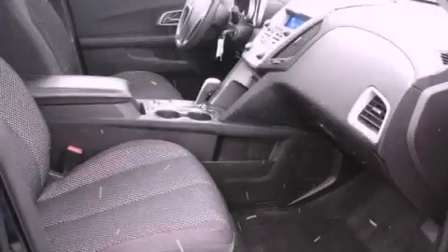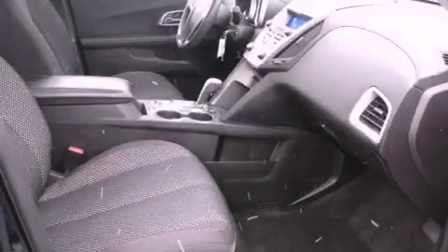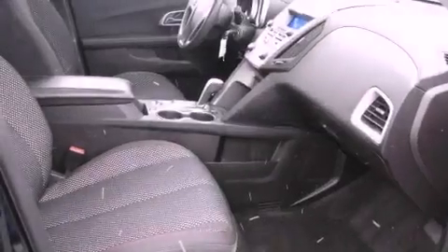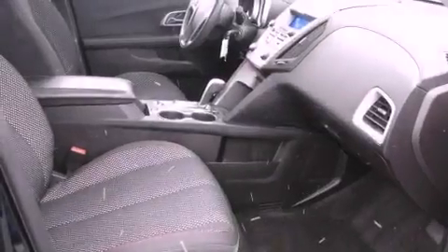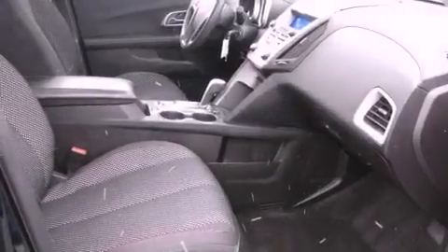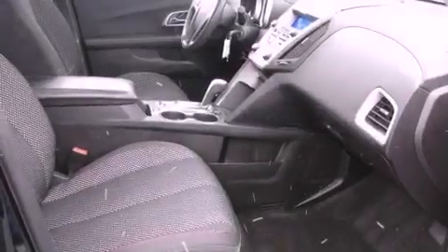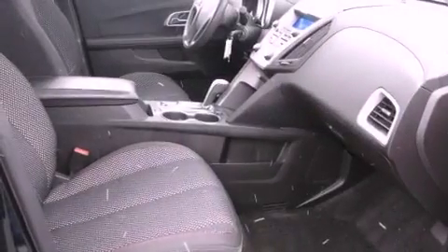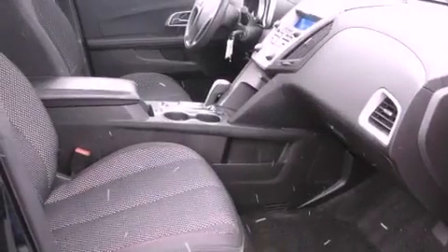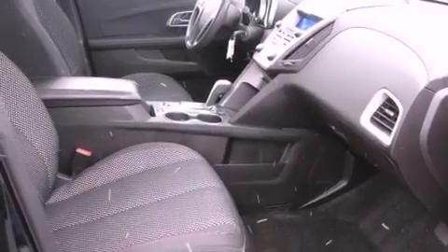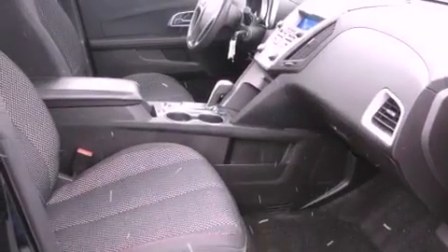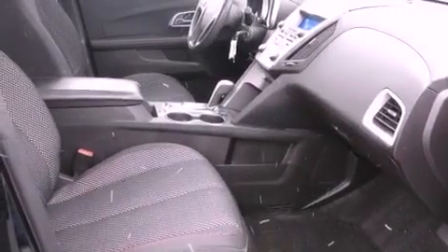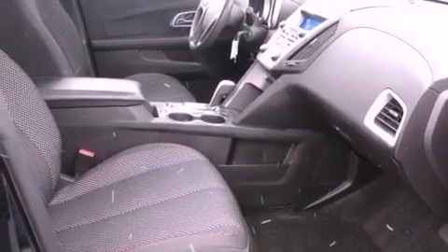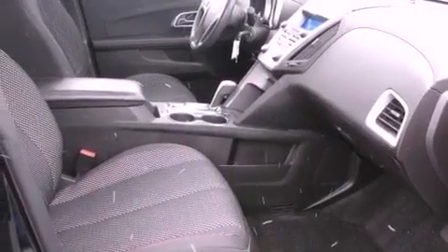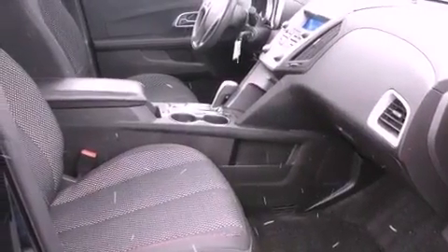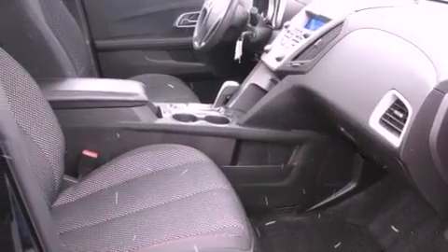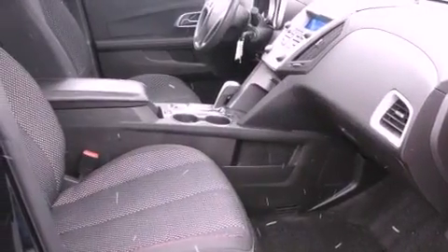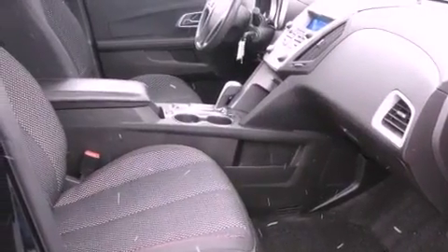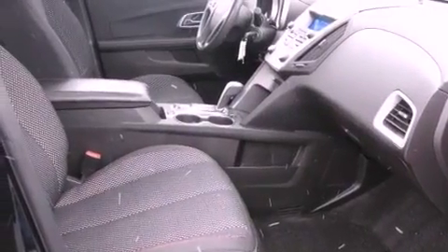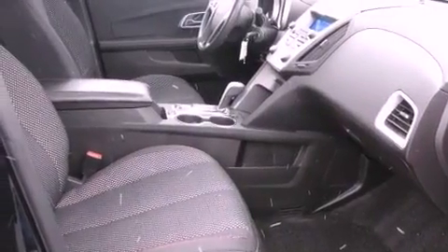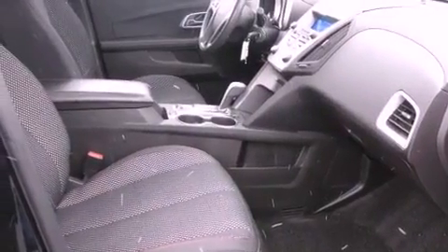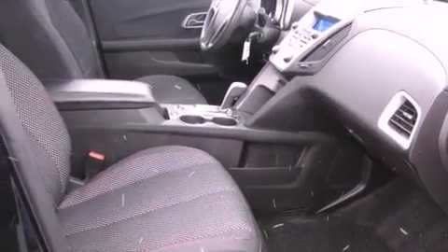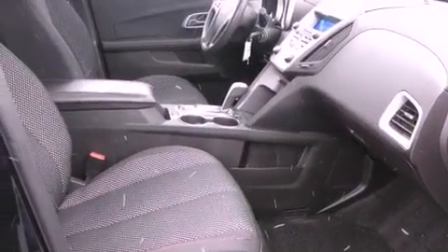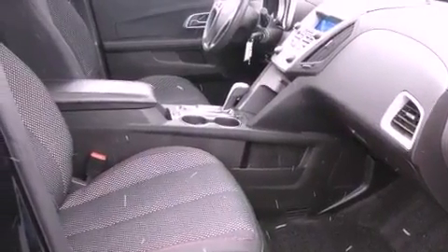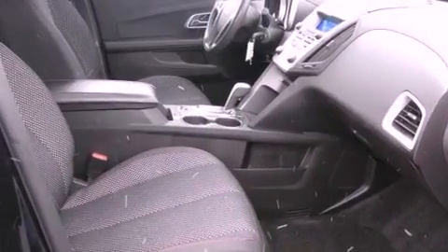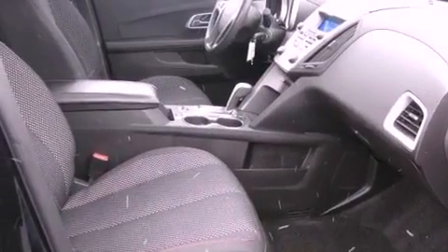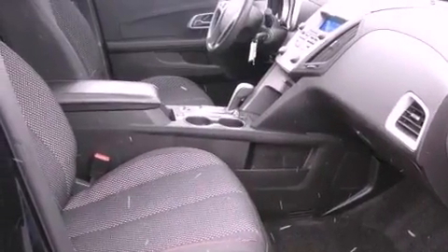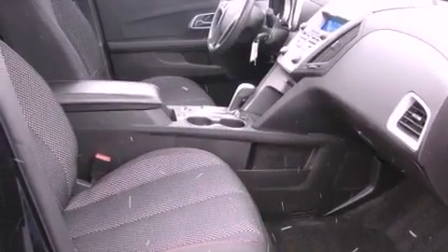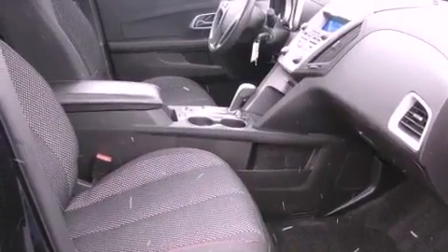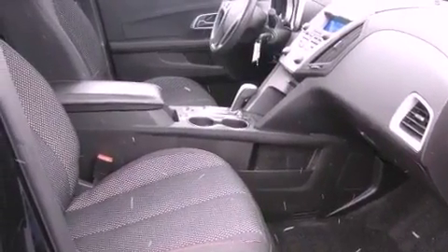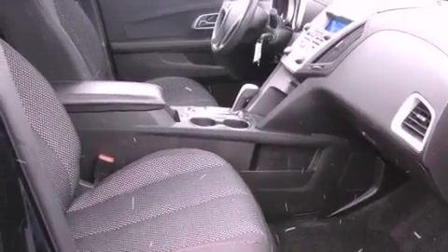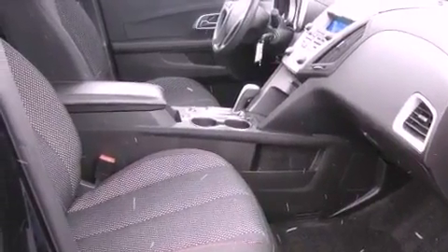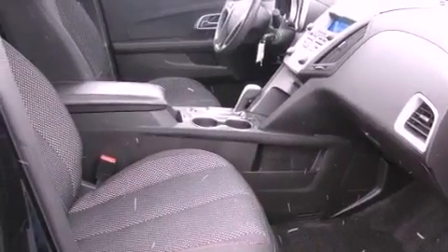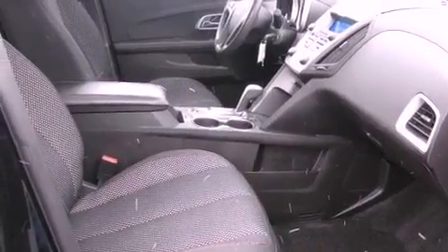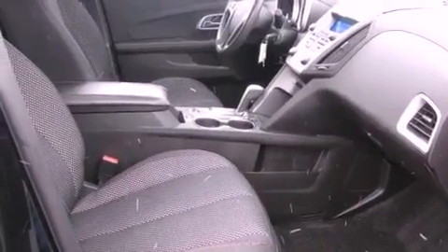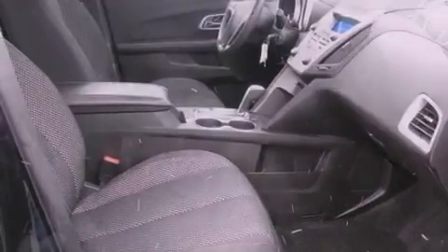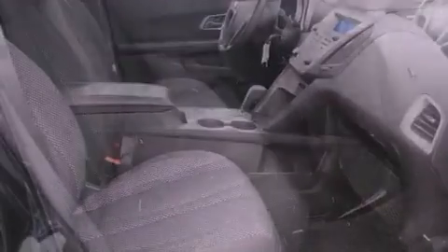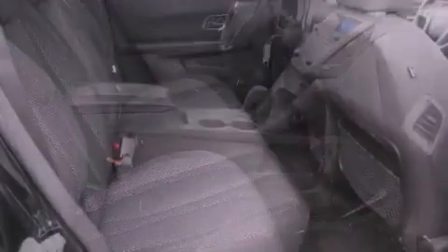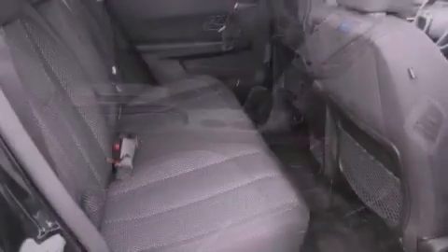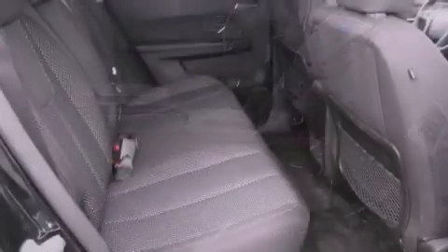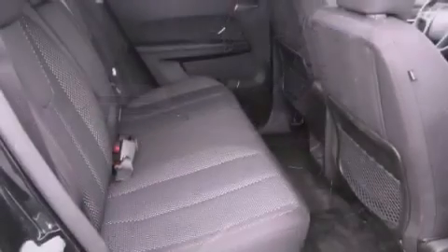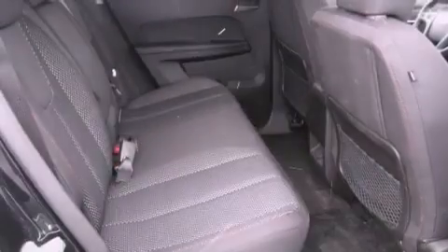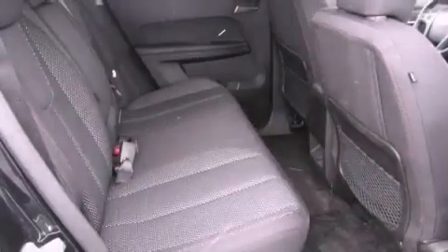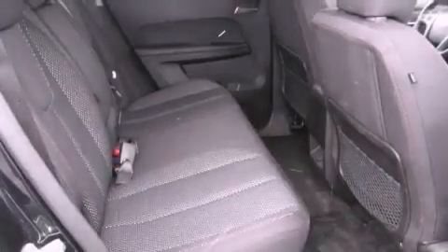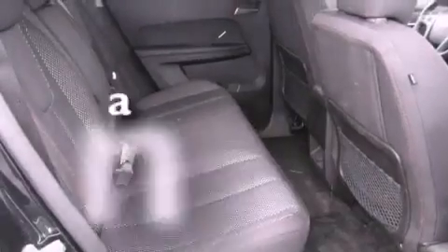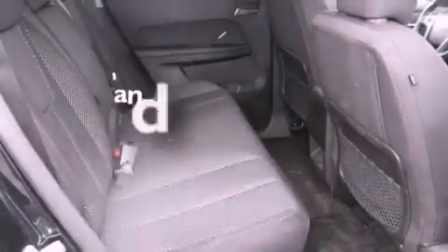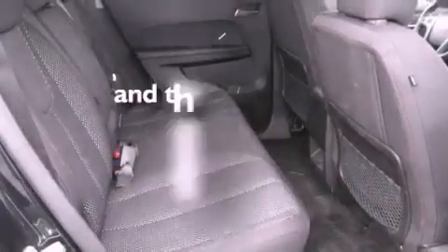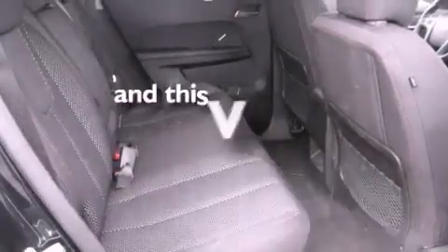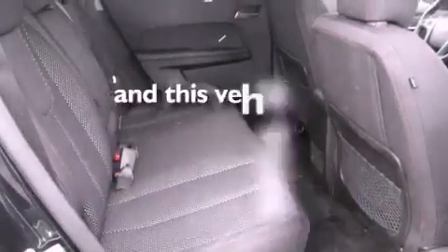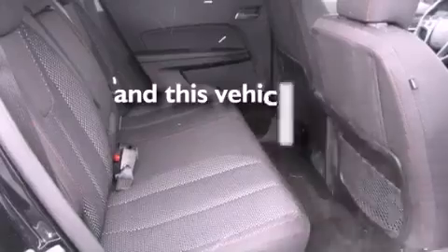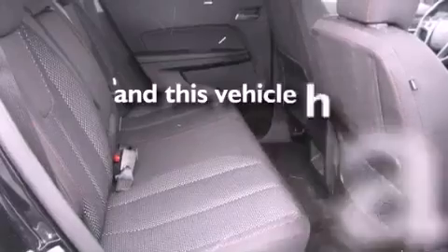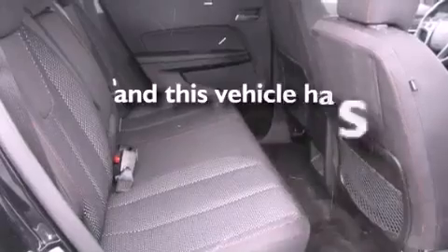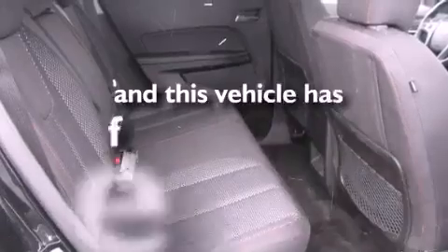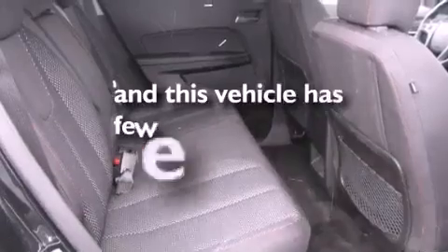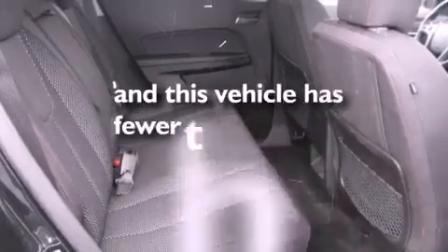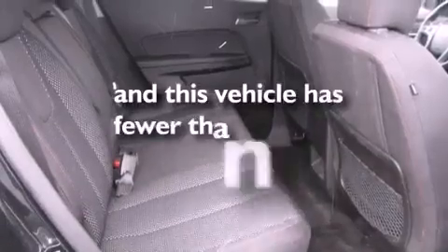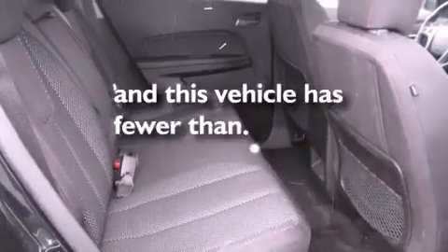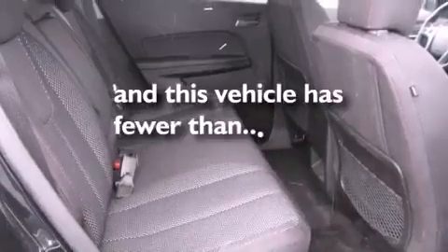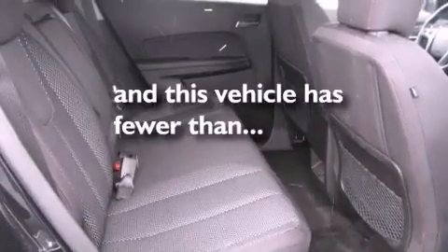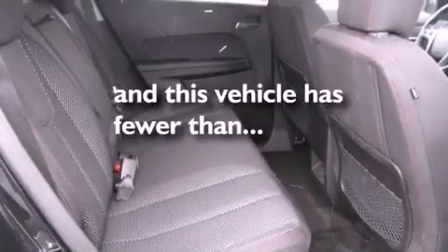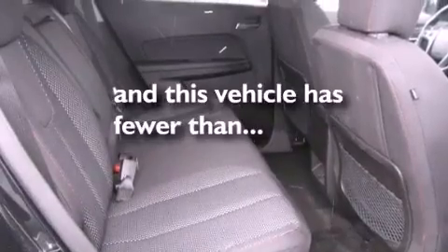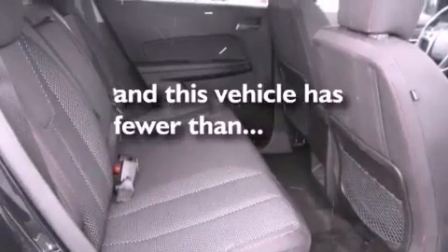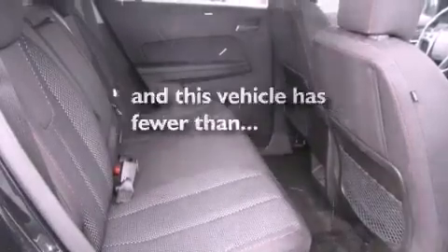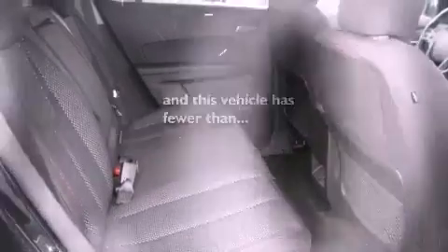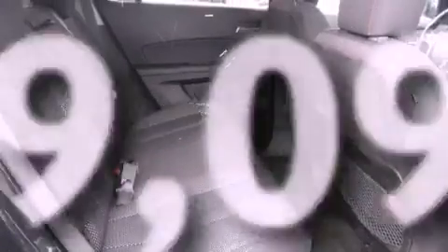Traction control, an anti-lock braking system, a power driver's seat, and this vehicle has fewer than 40,000 miles on the odometer.